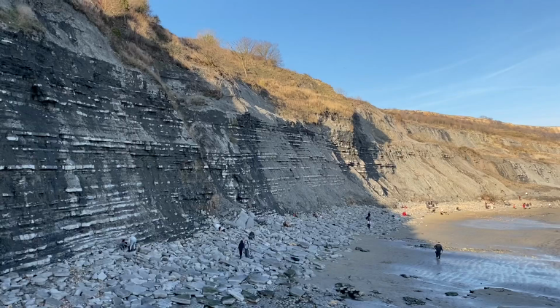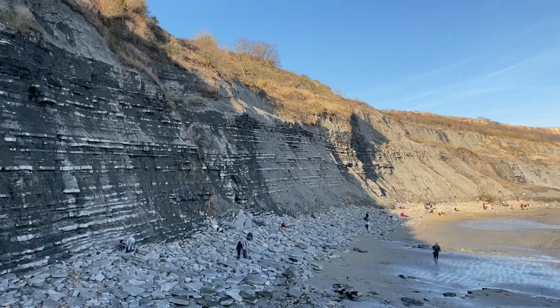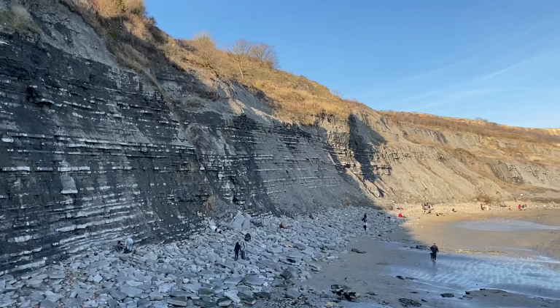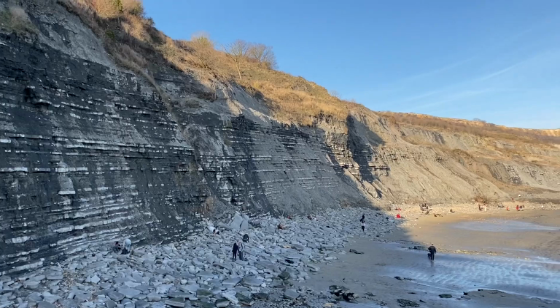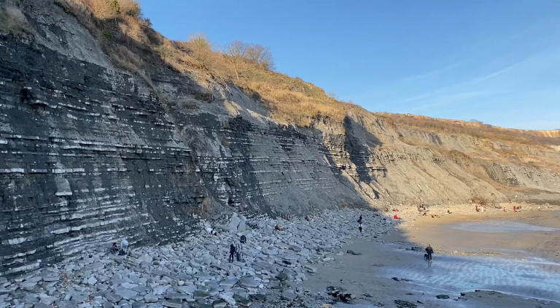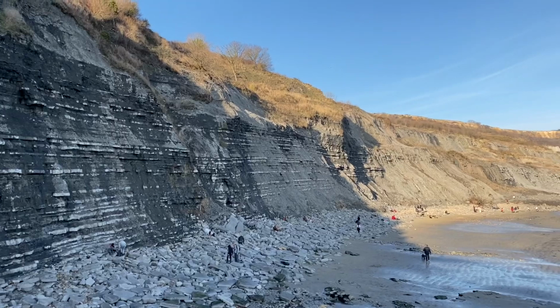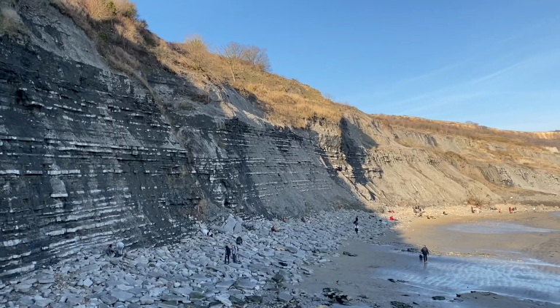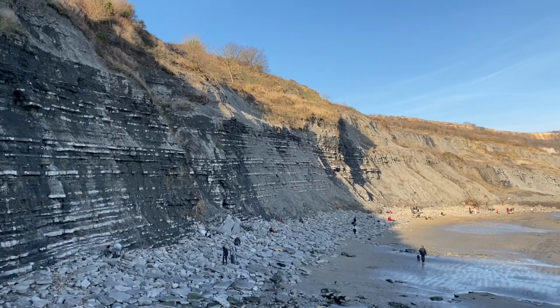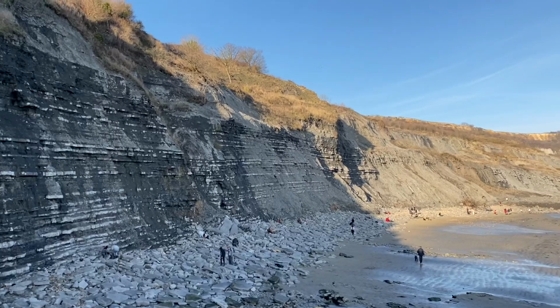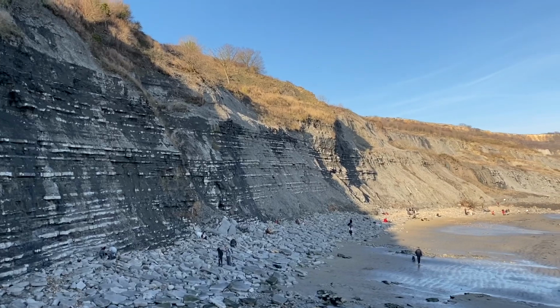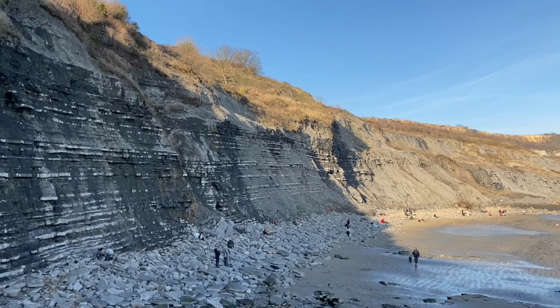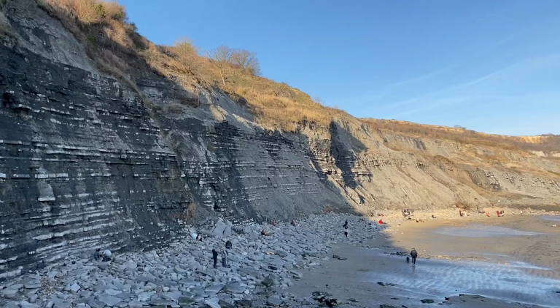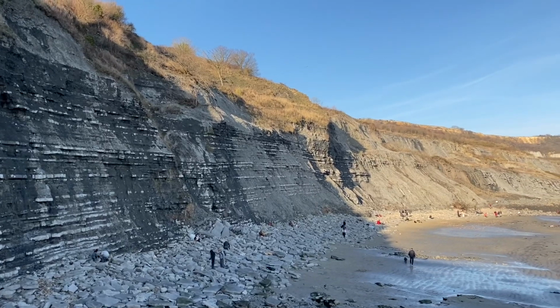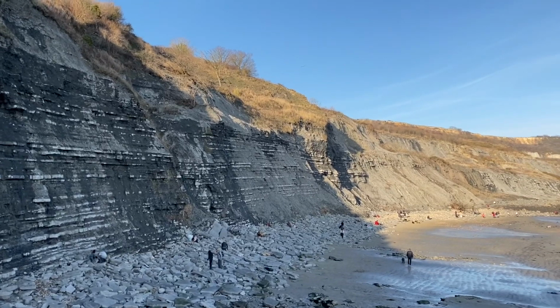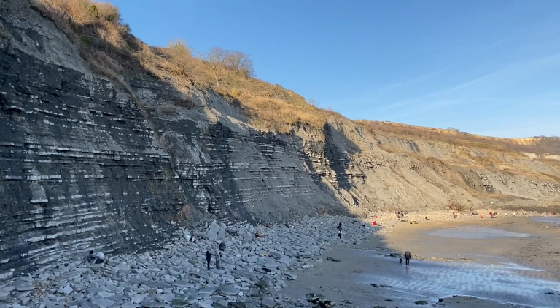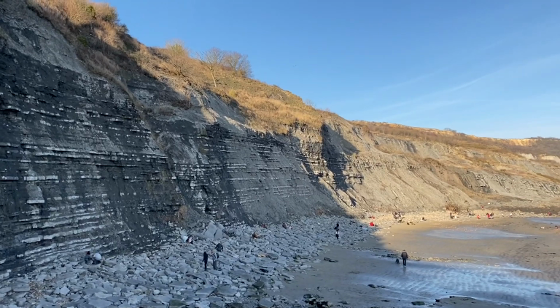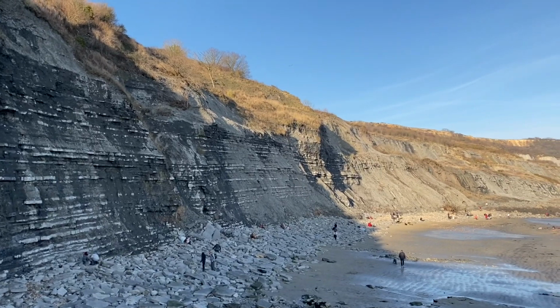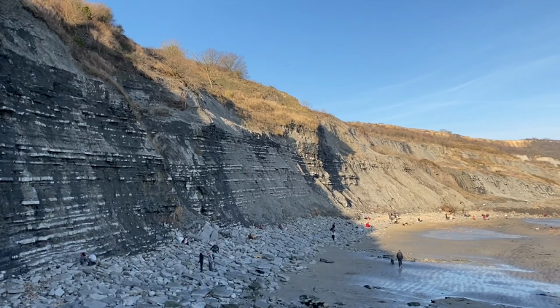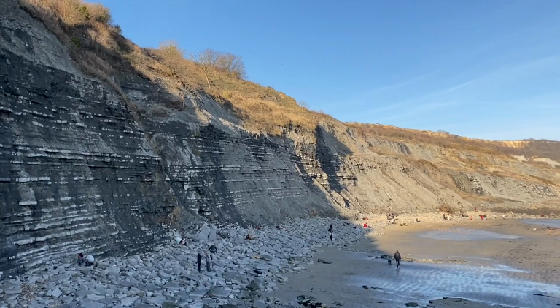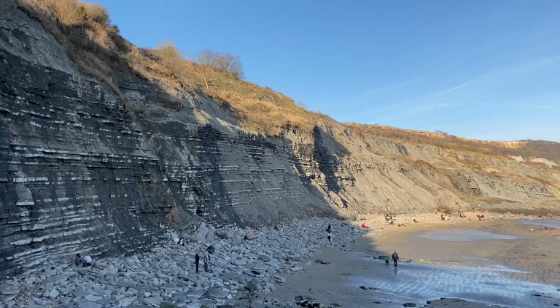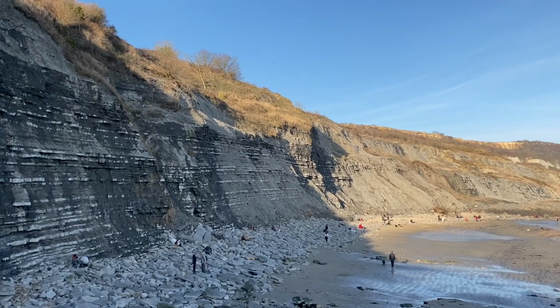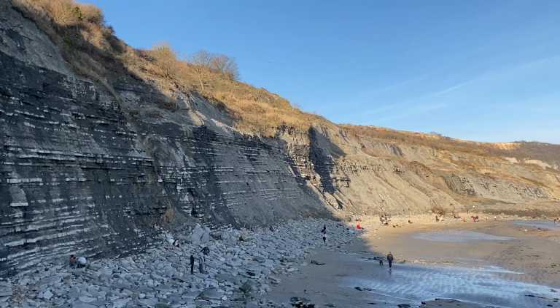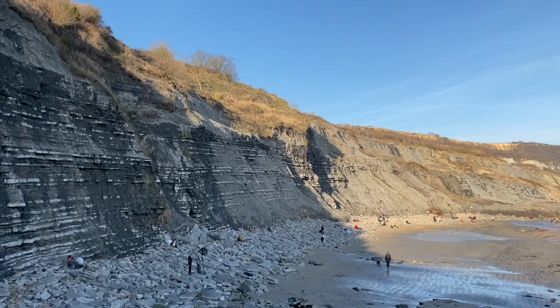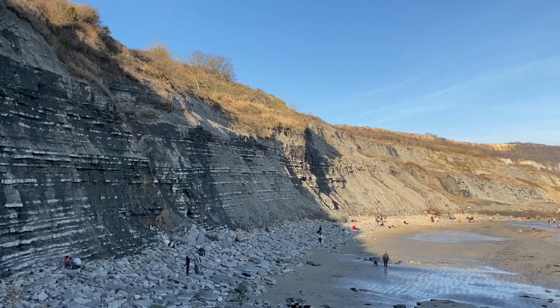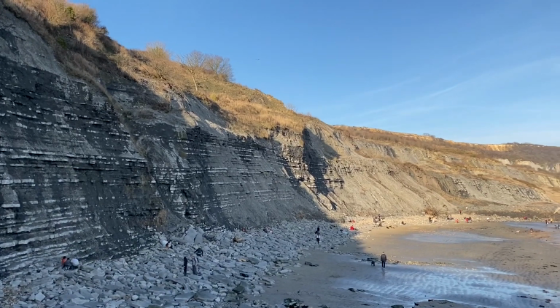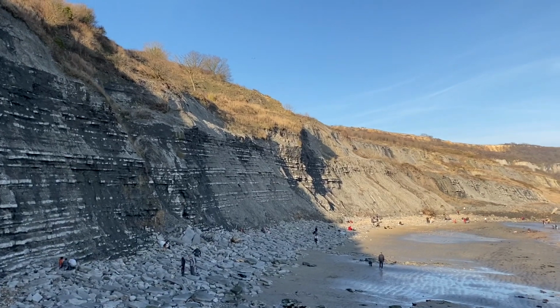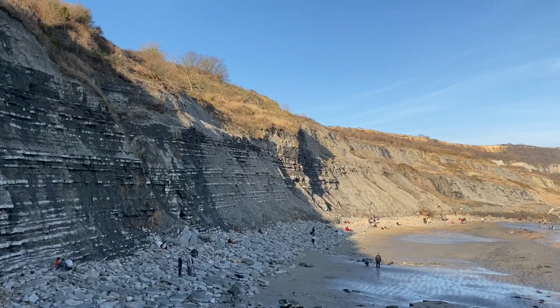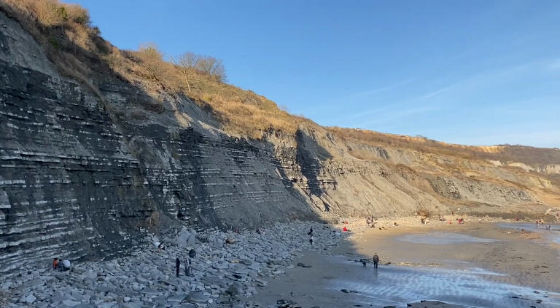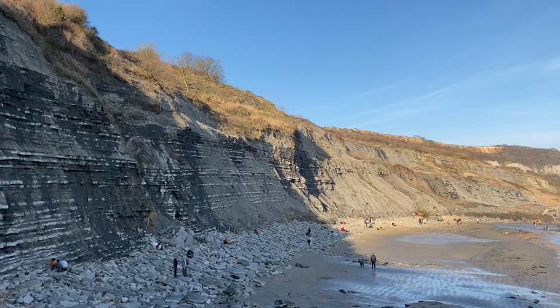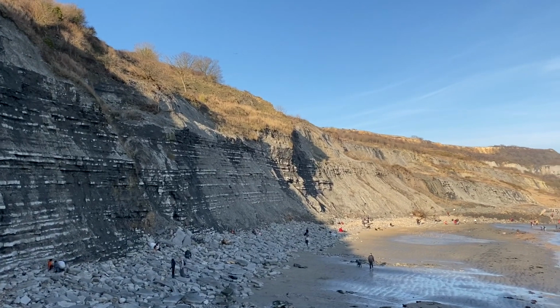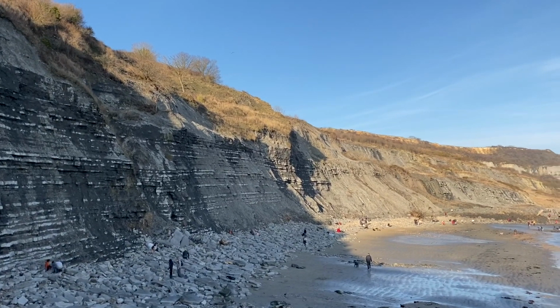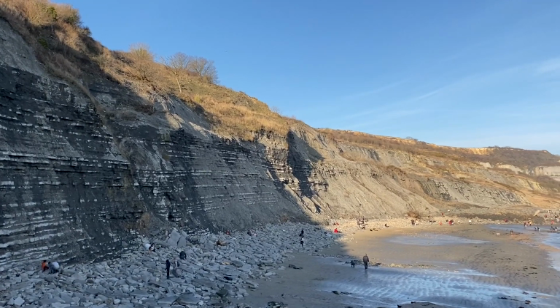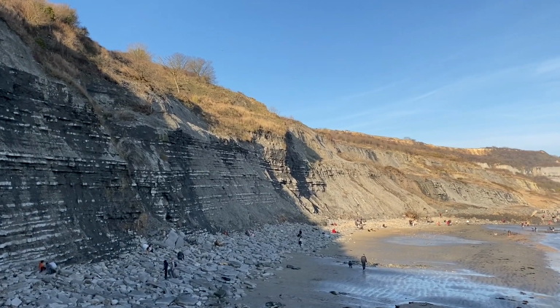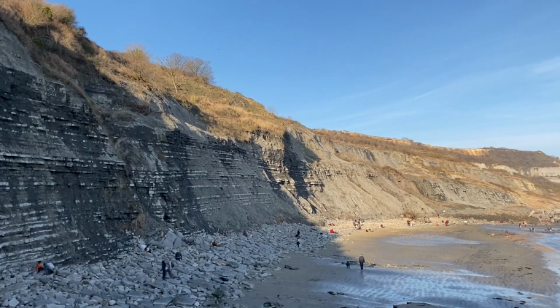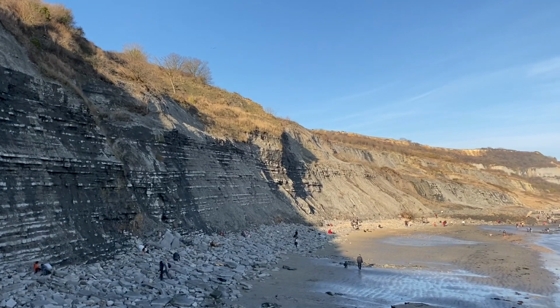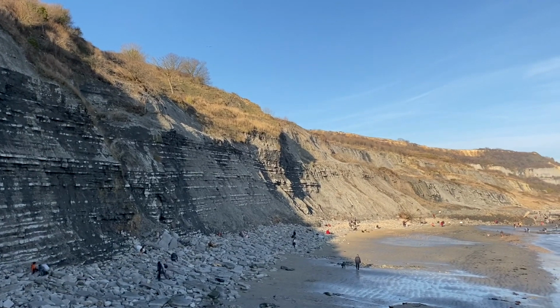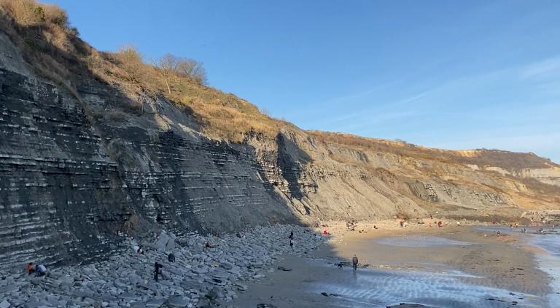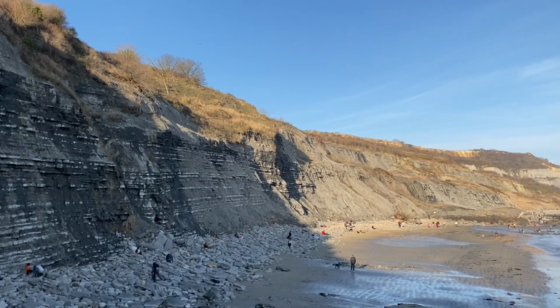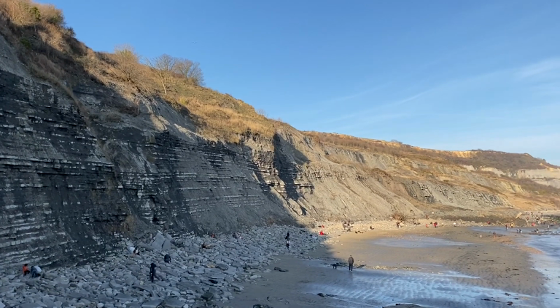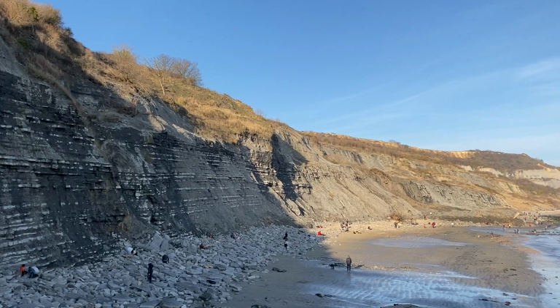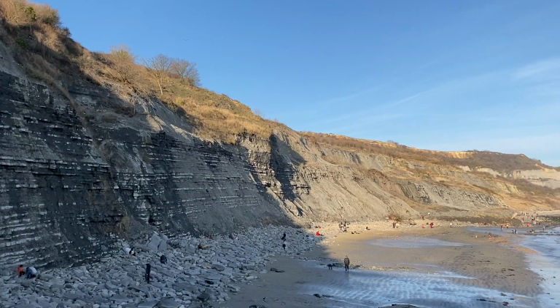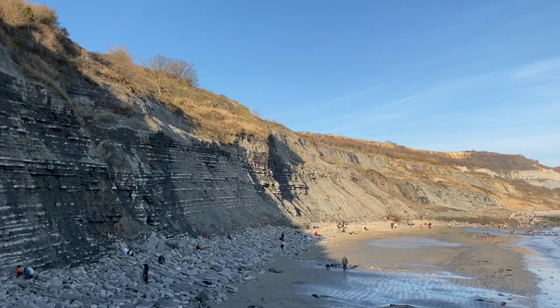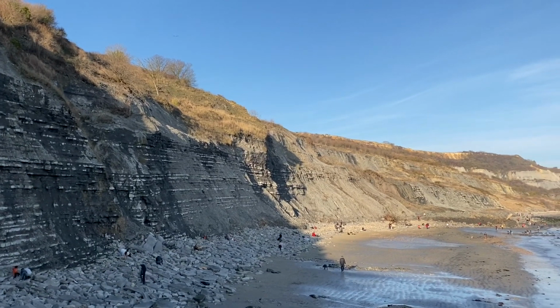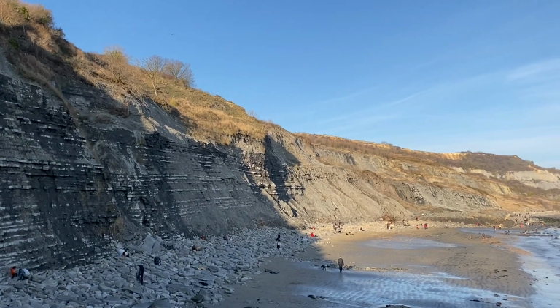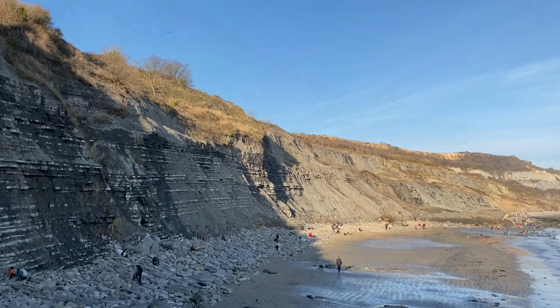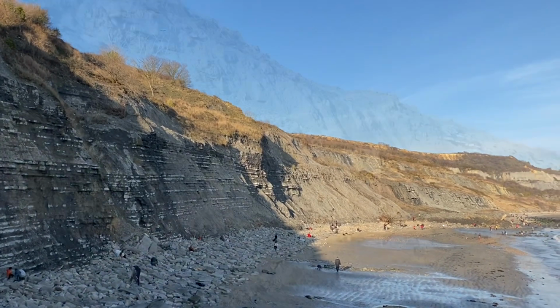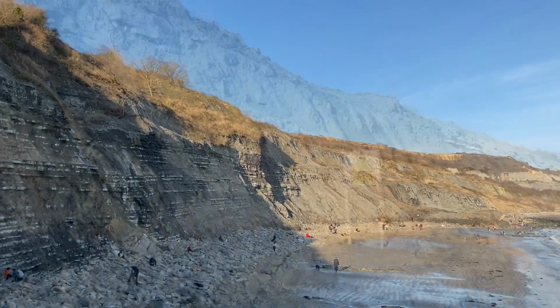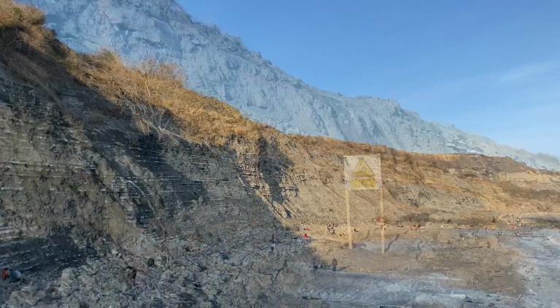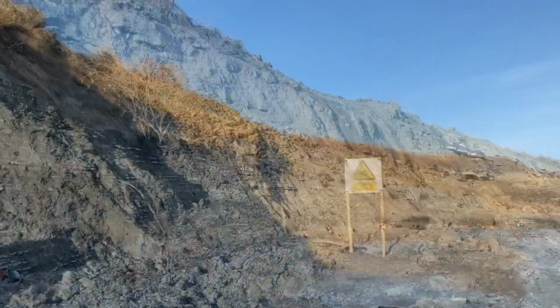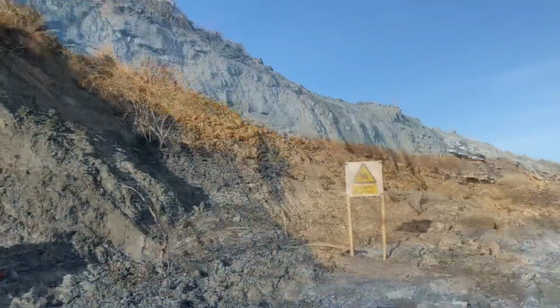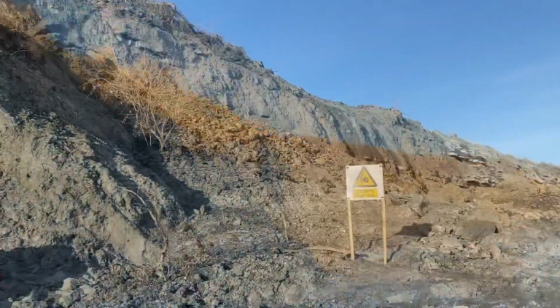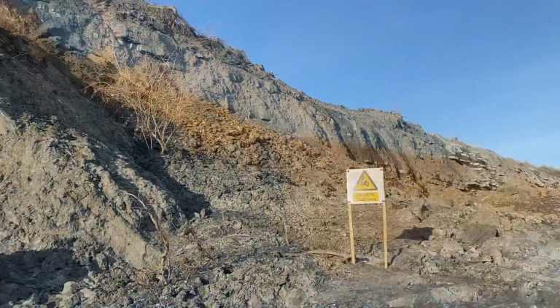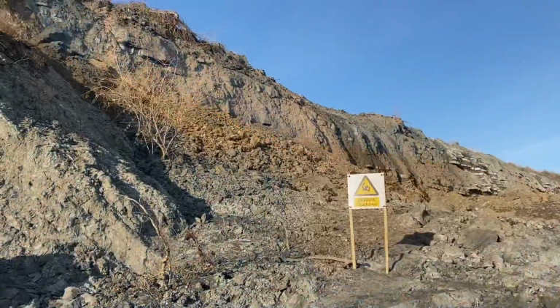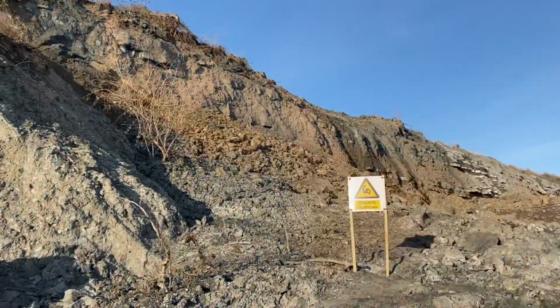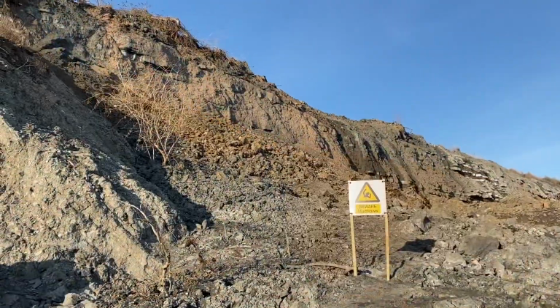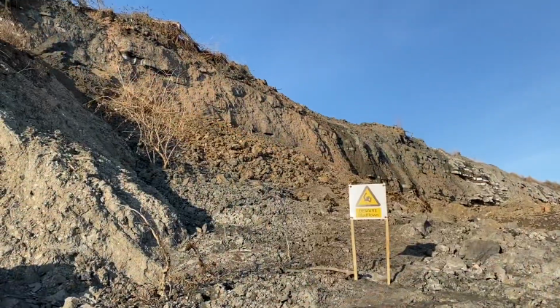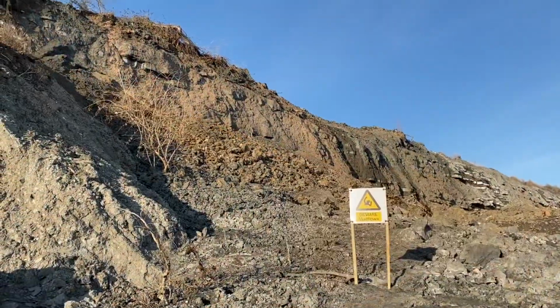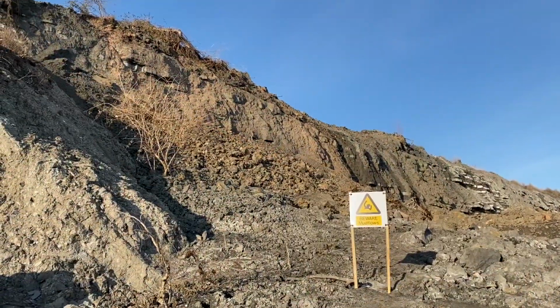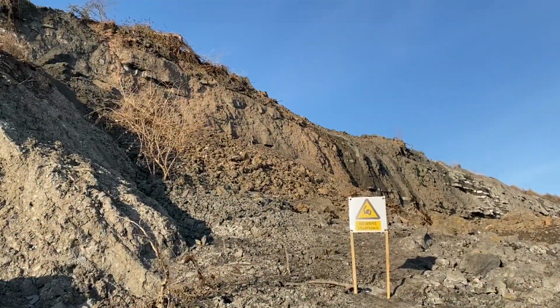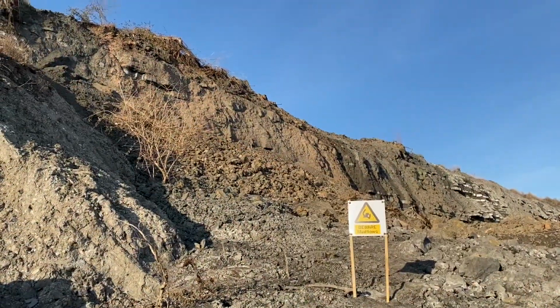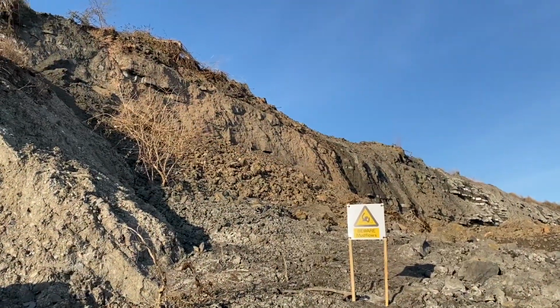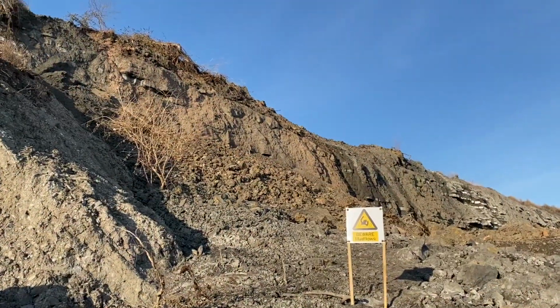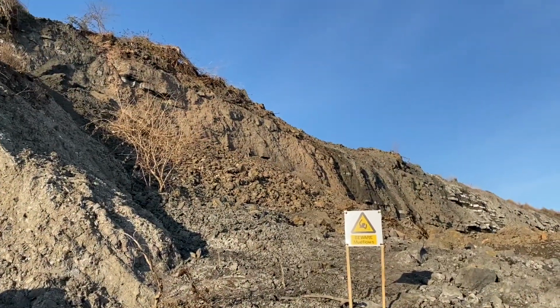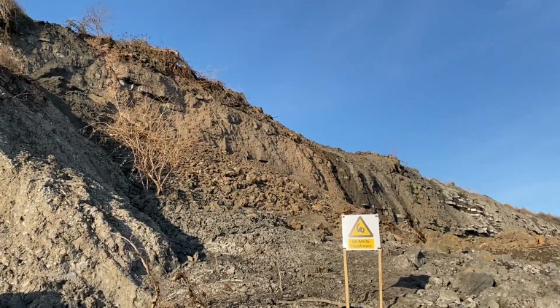Here I am back in the afternoon. It has cleared up, the sun is out — it's really set for some good fossil collecting.